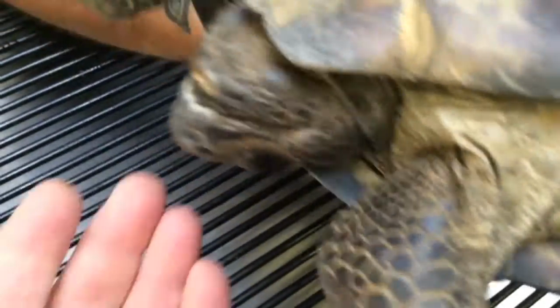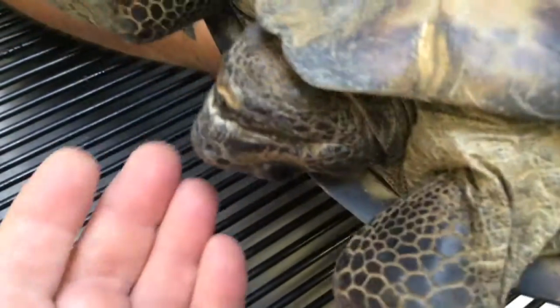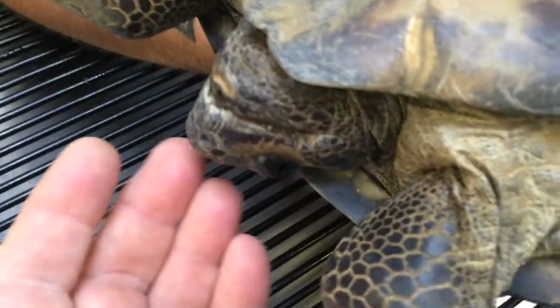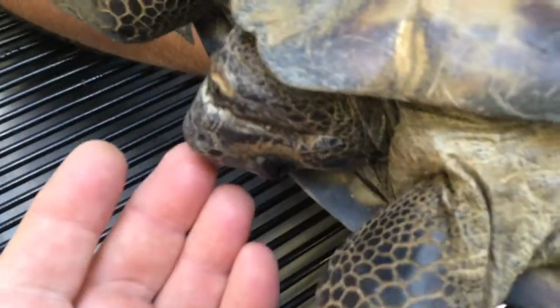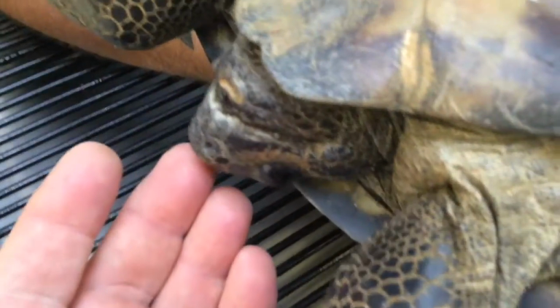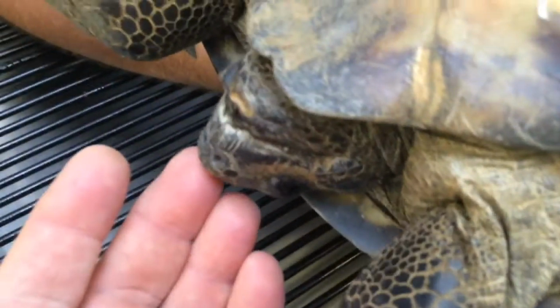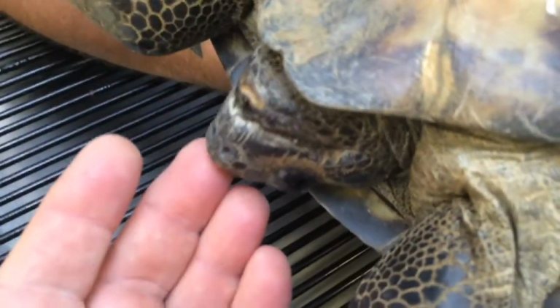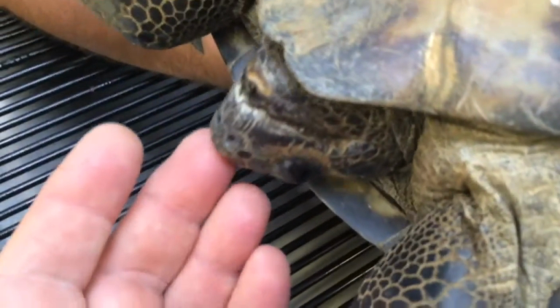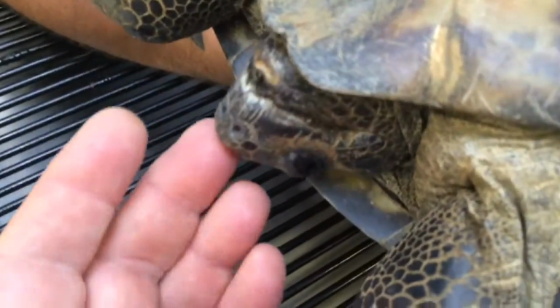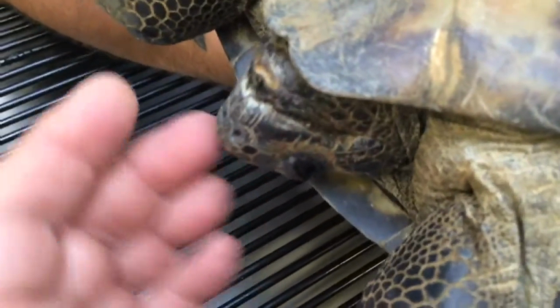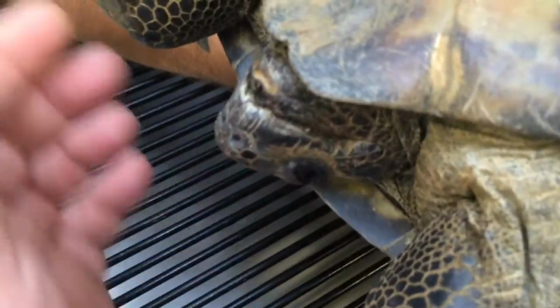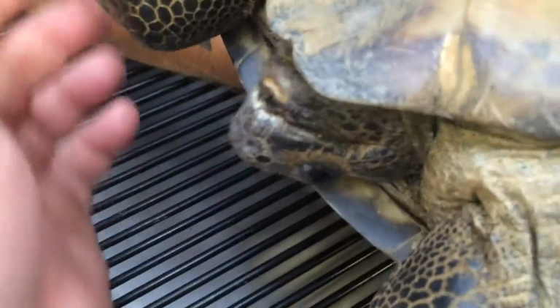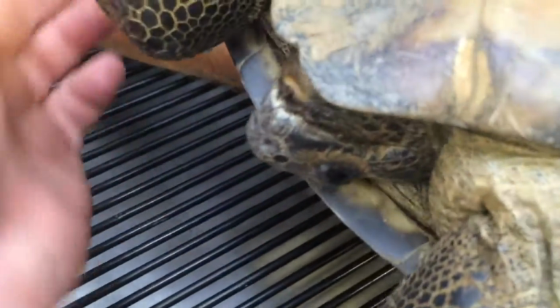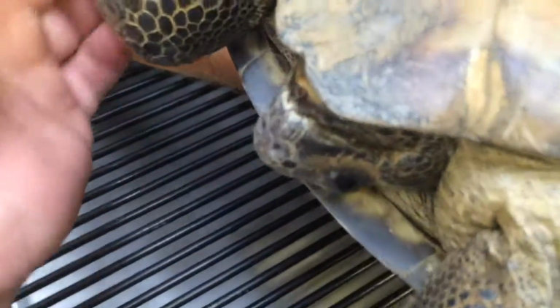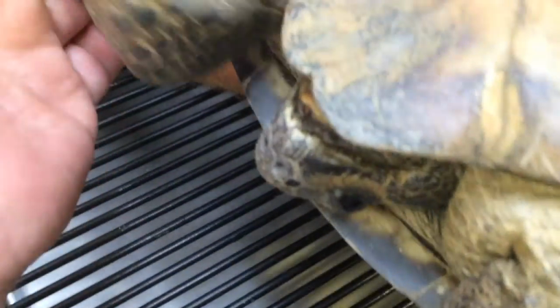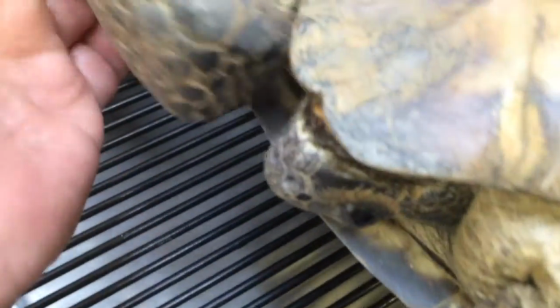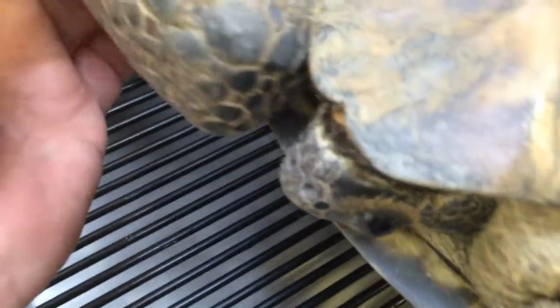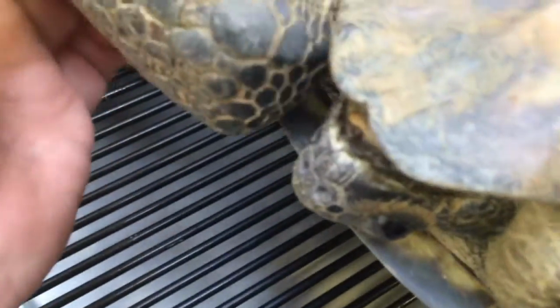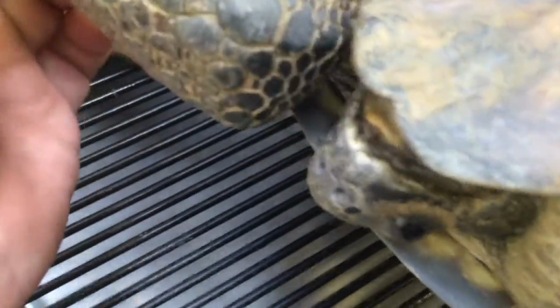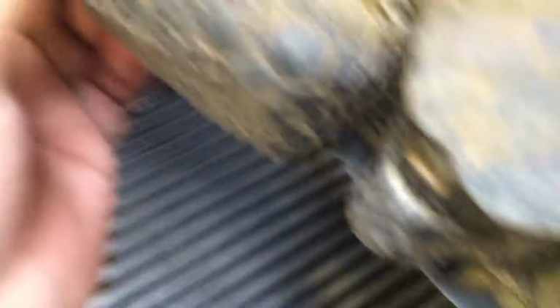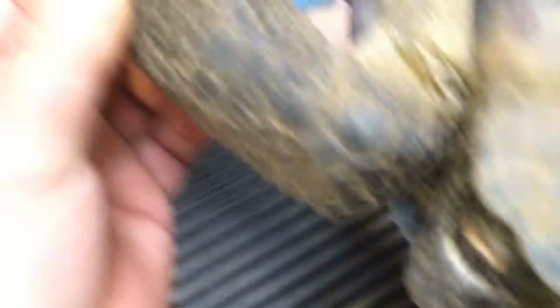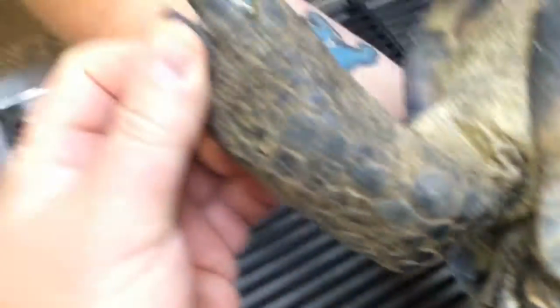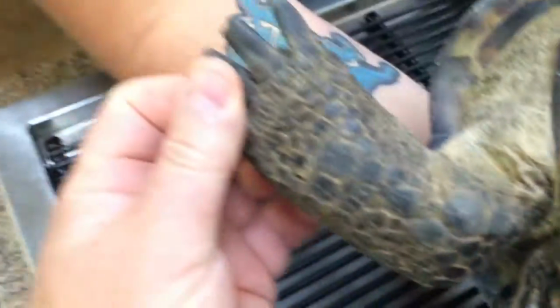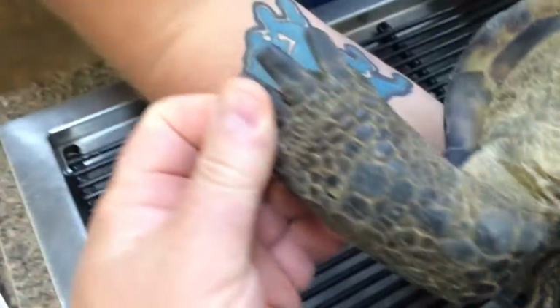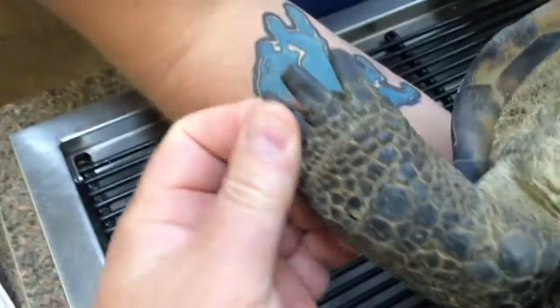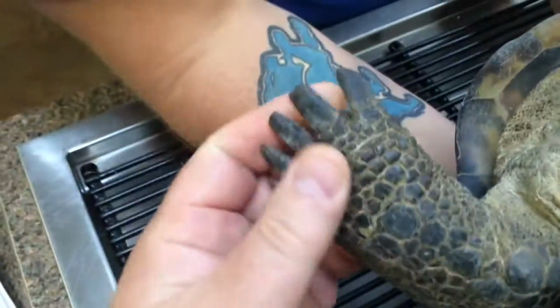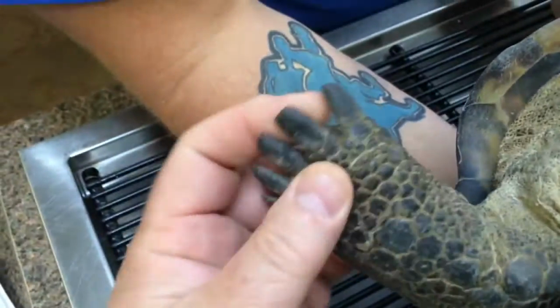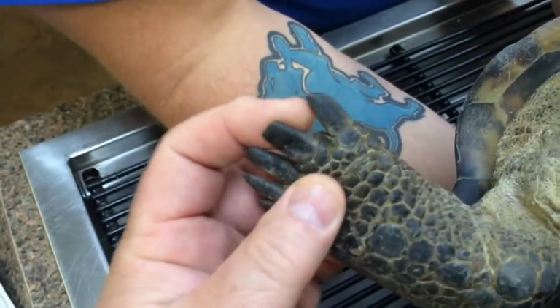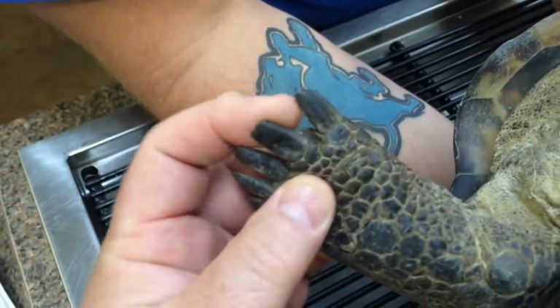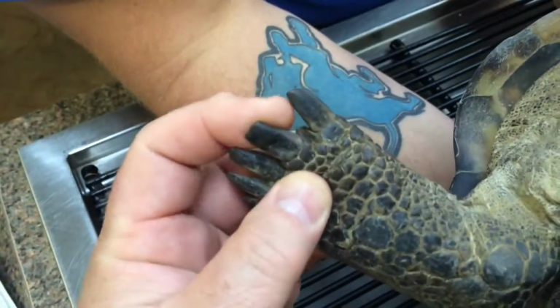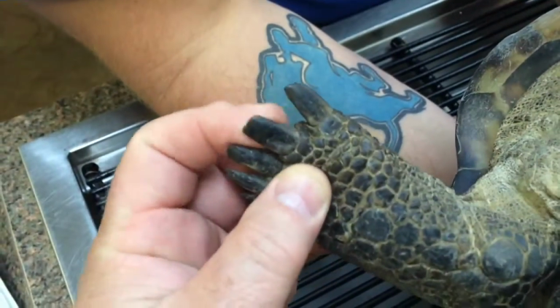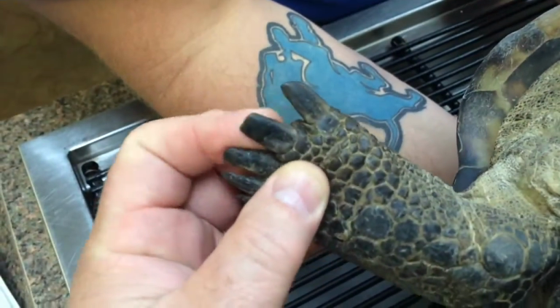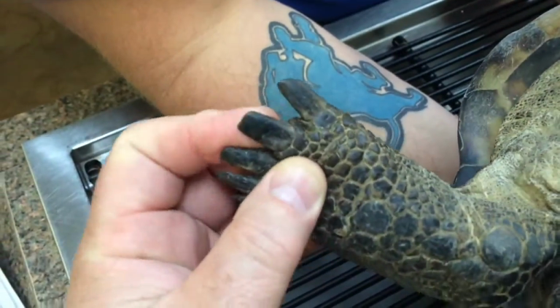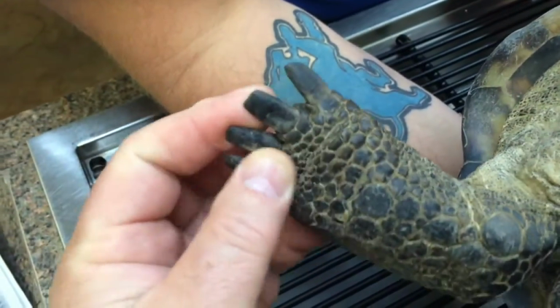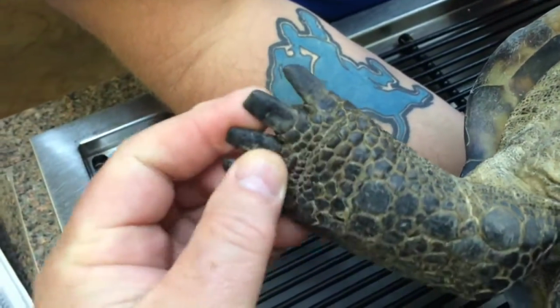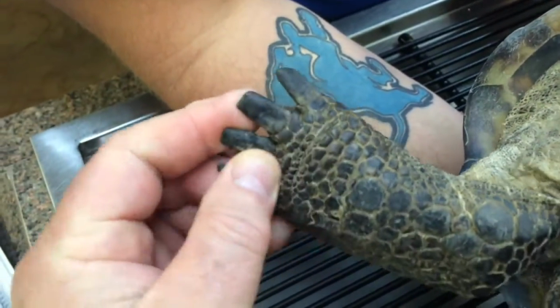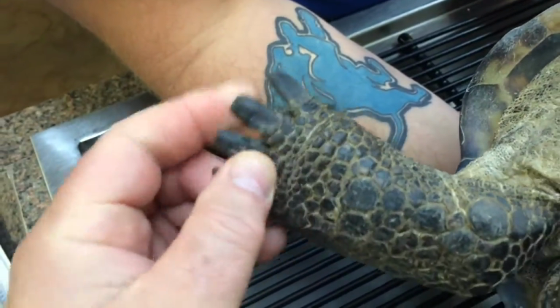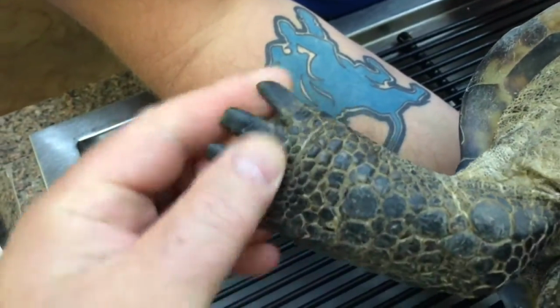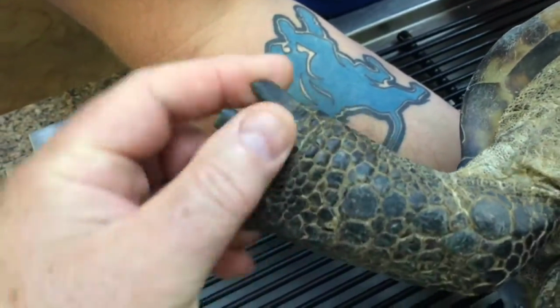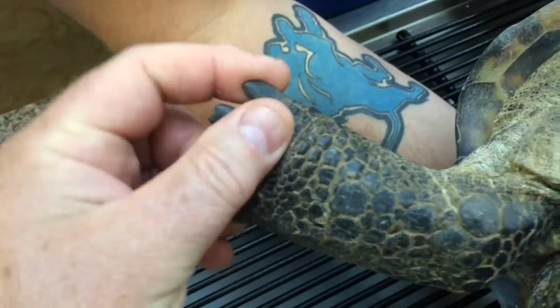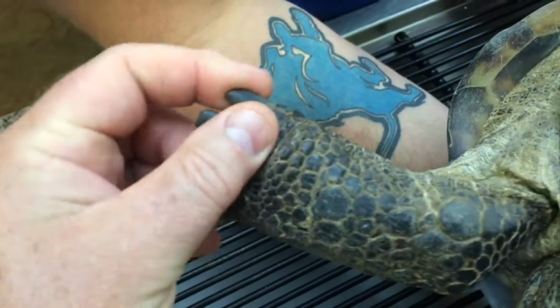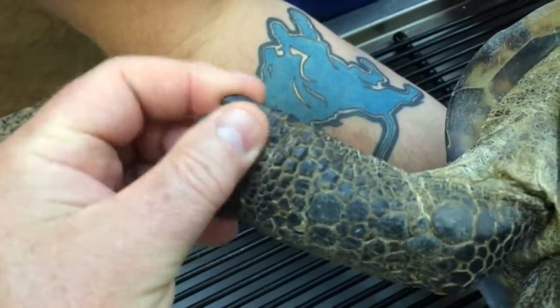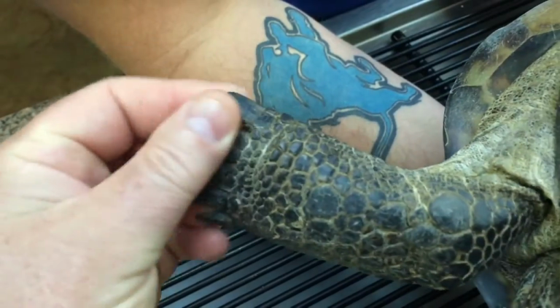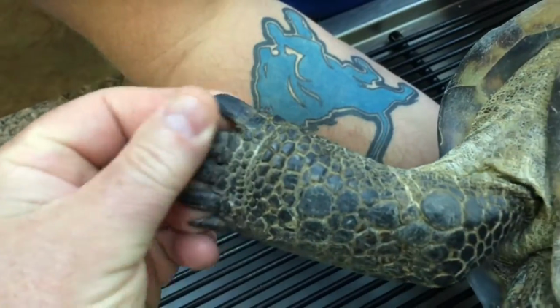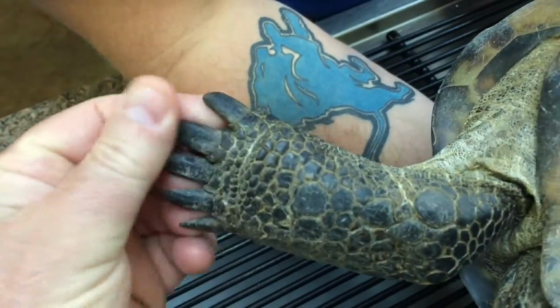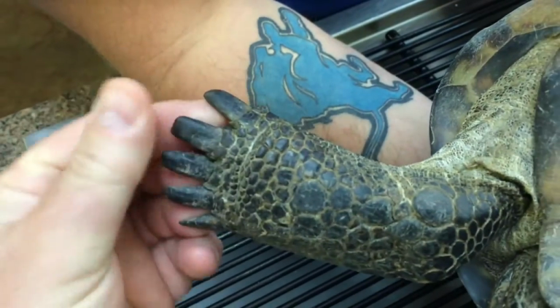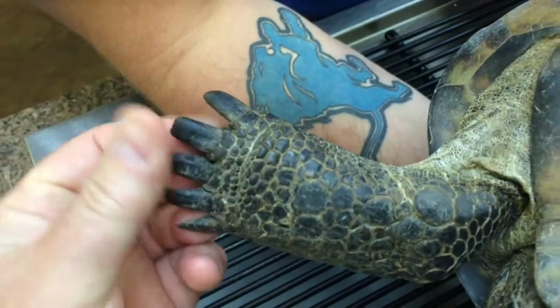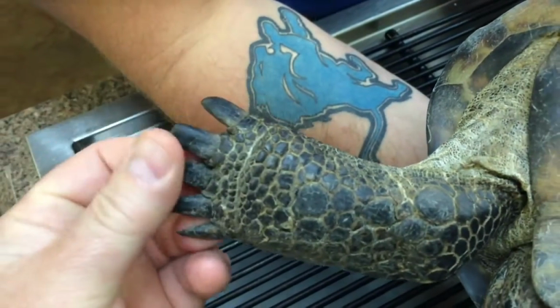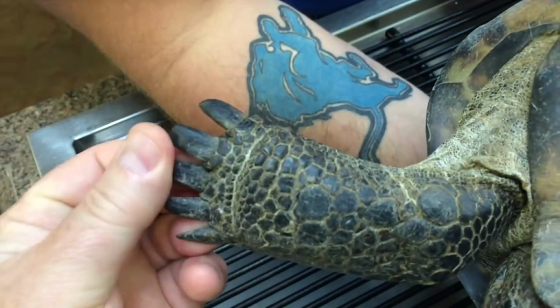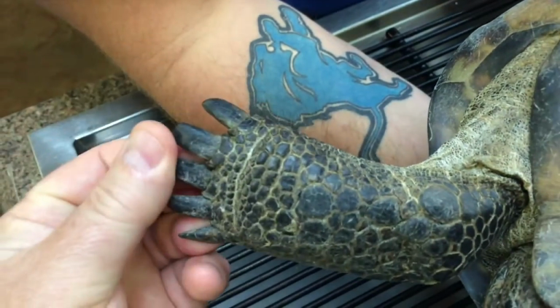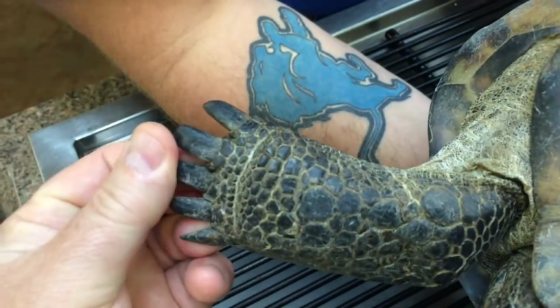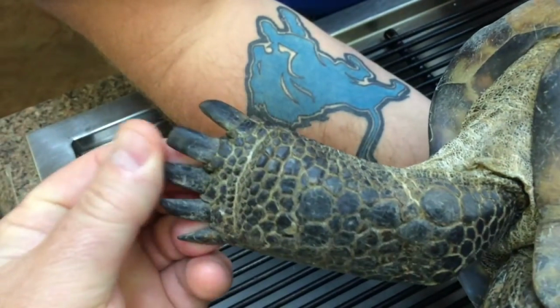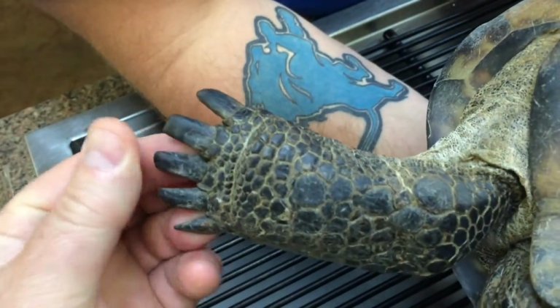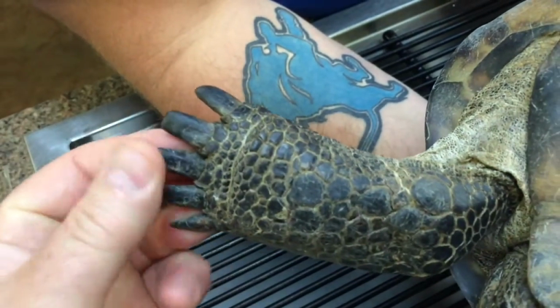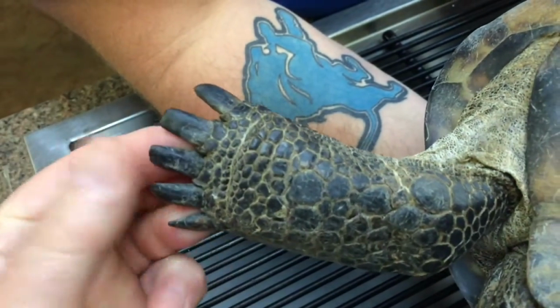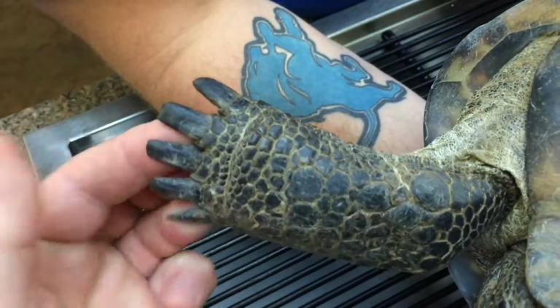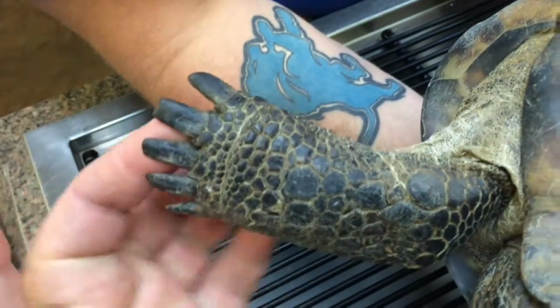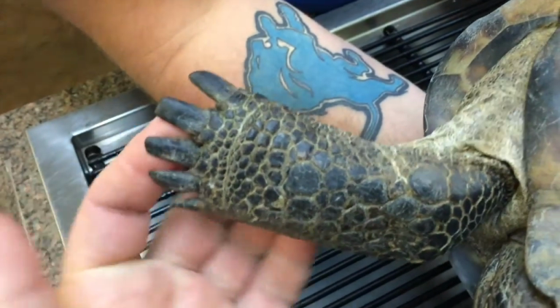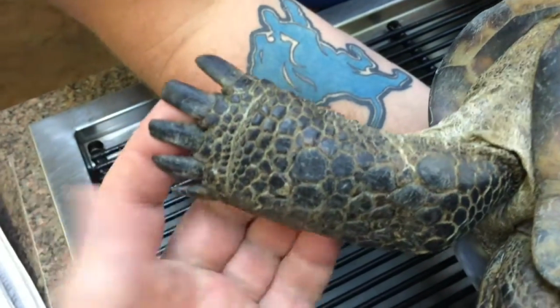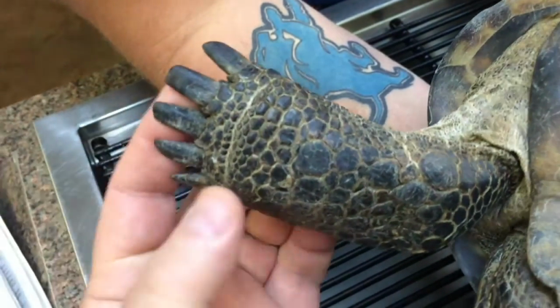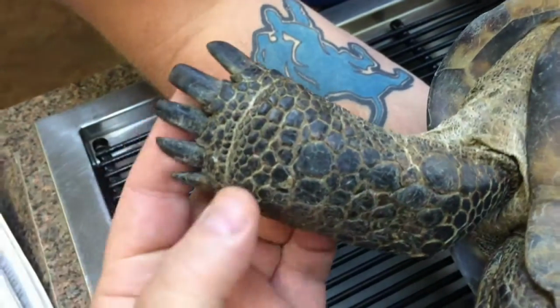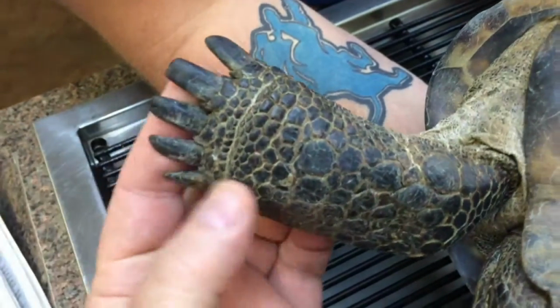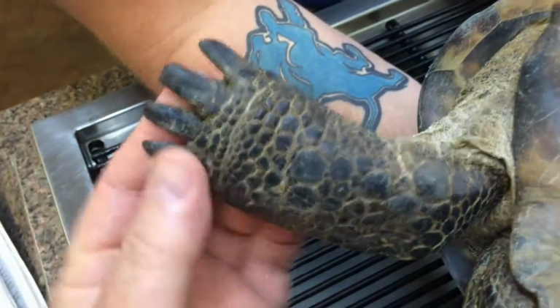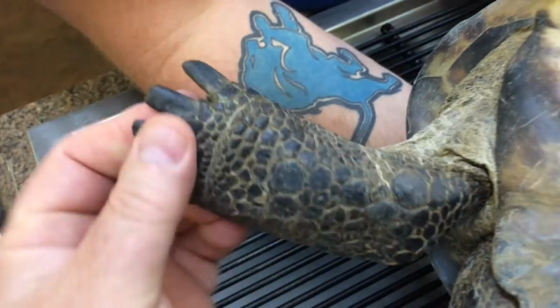Actually, we're looking pretty good overall. These things are awesome.